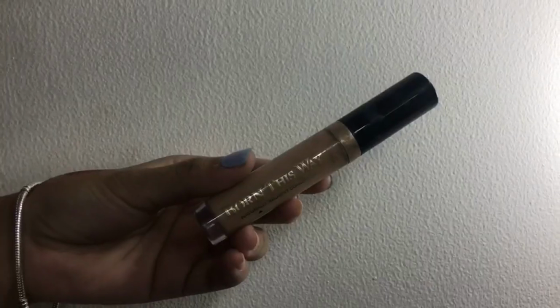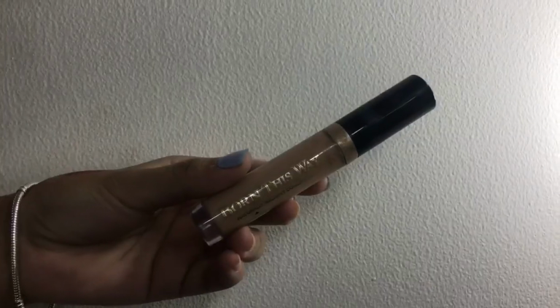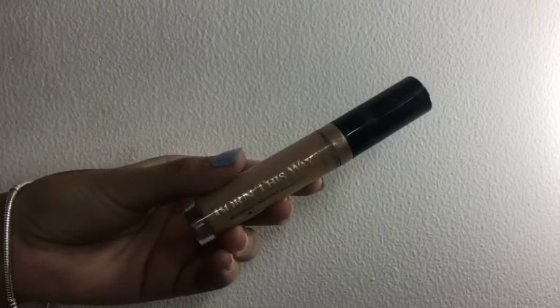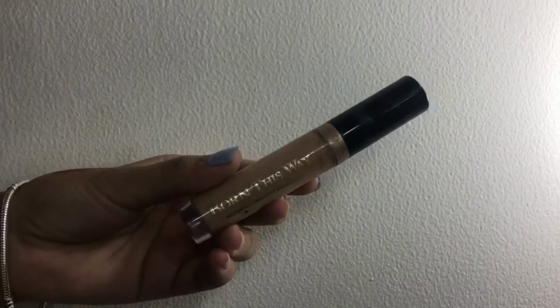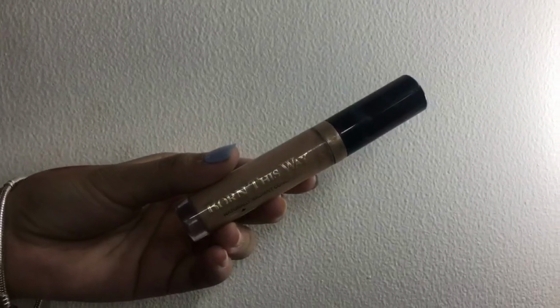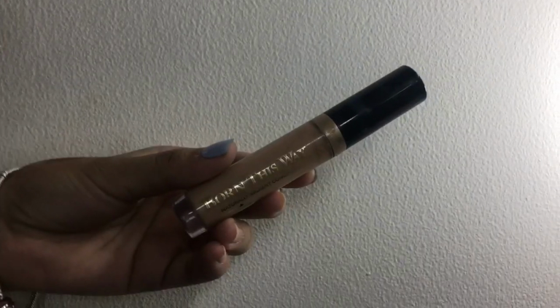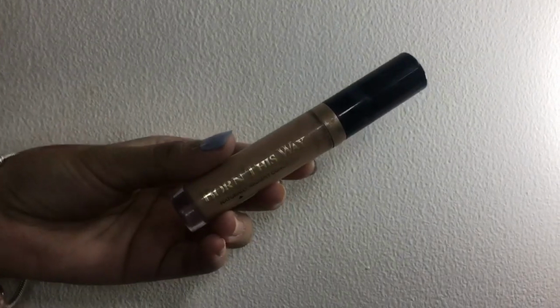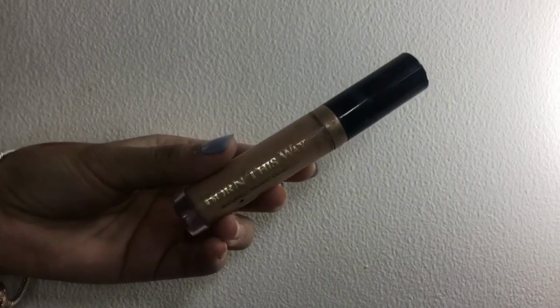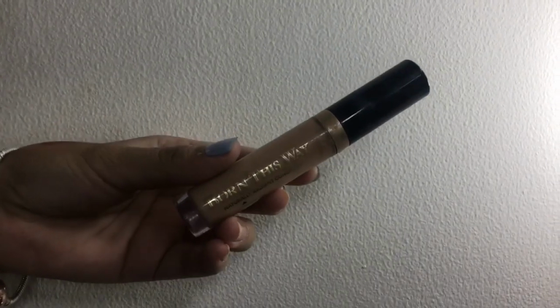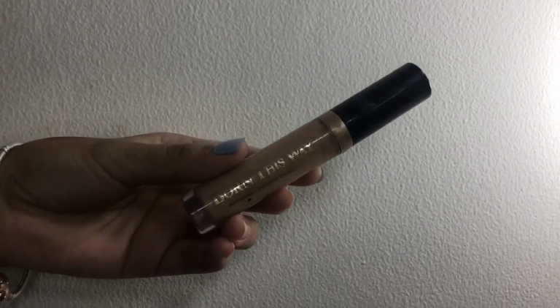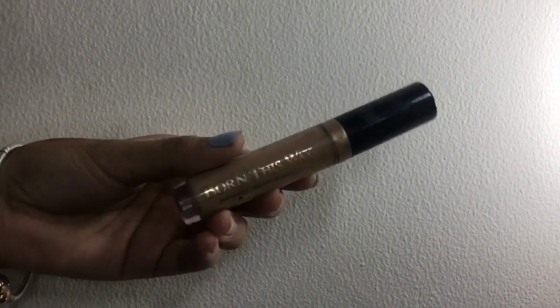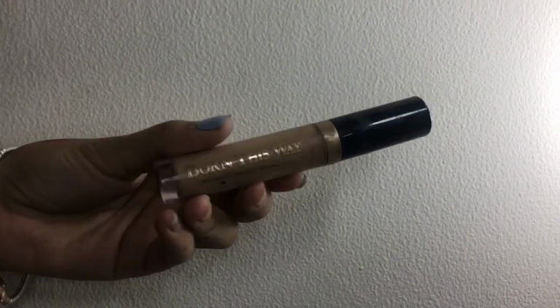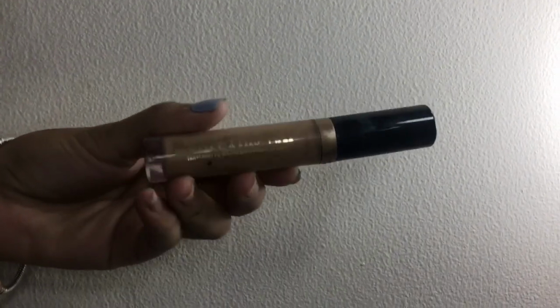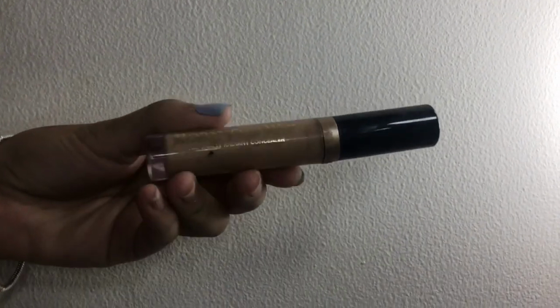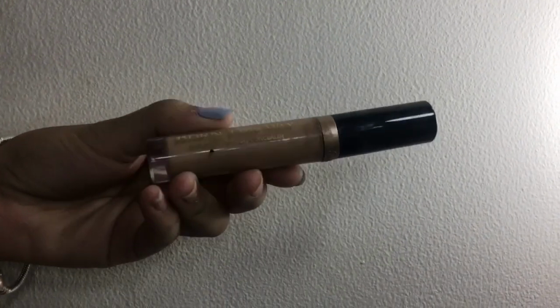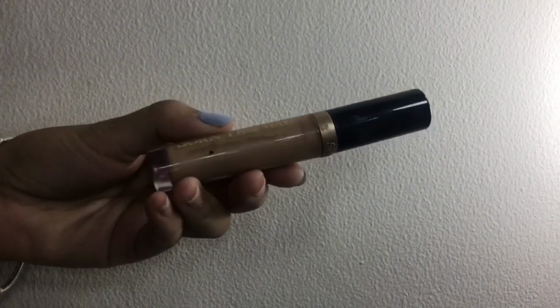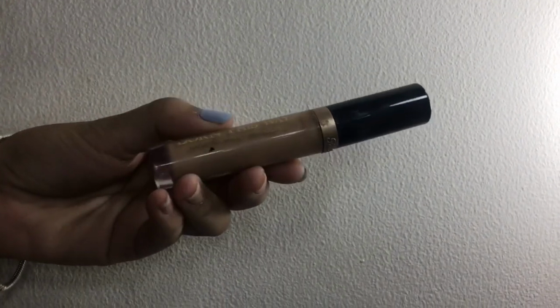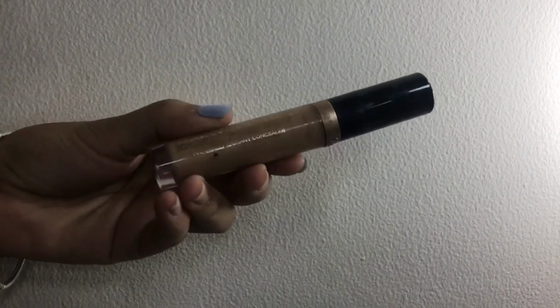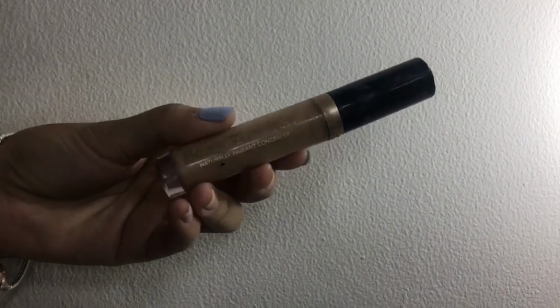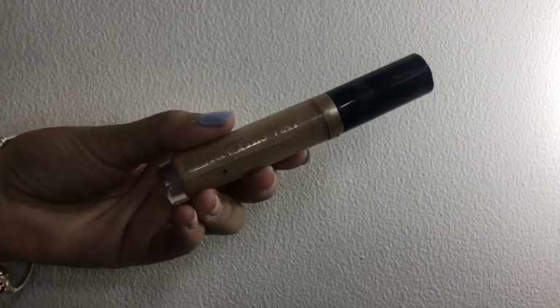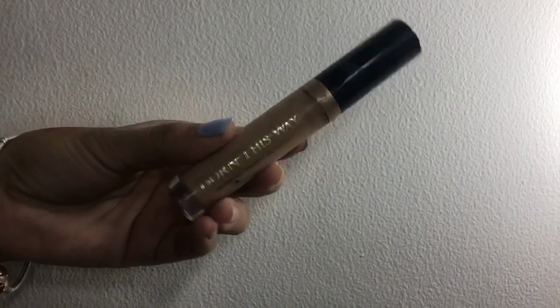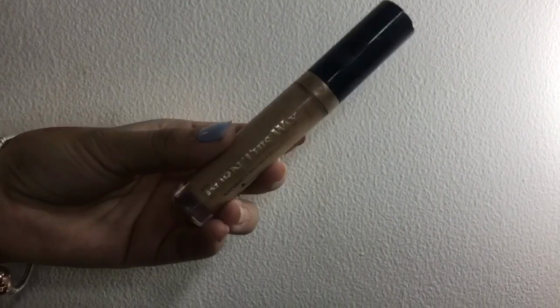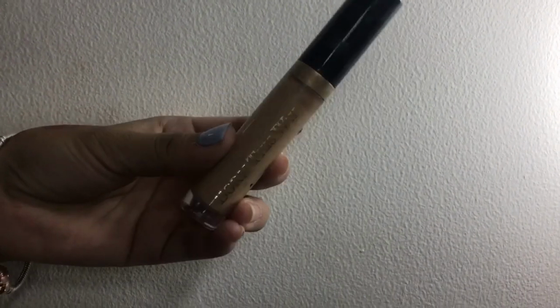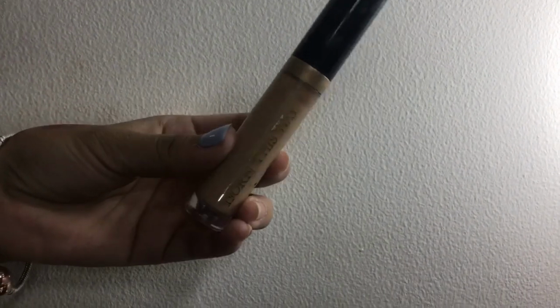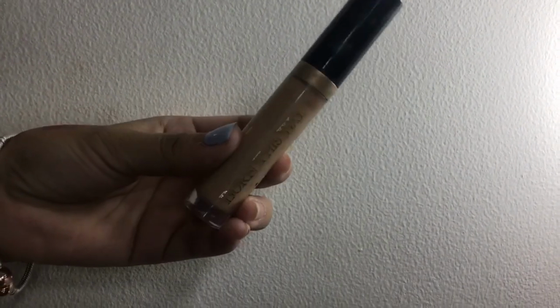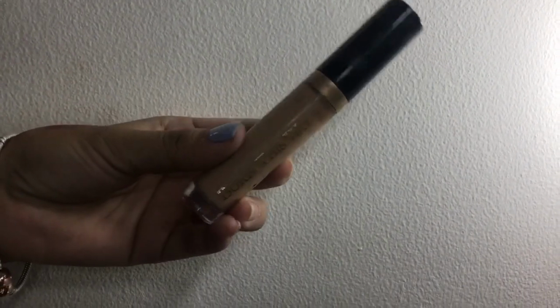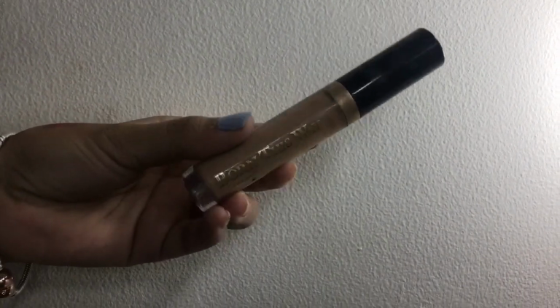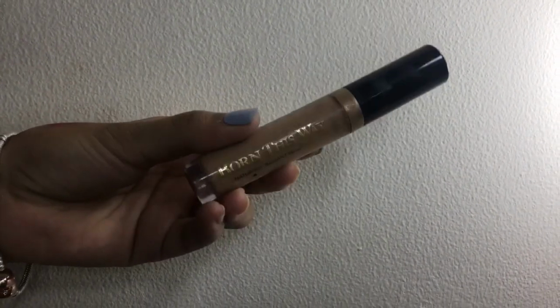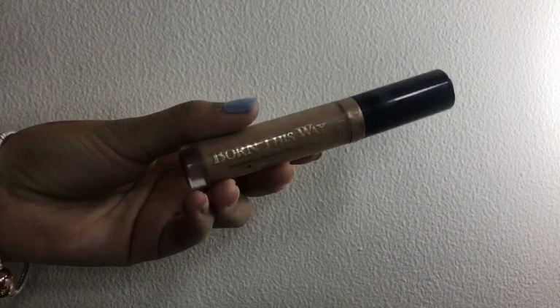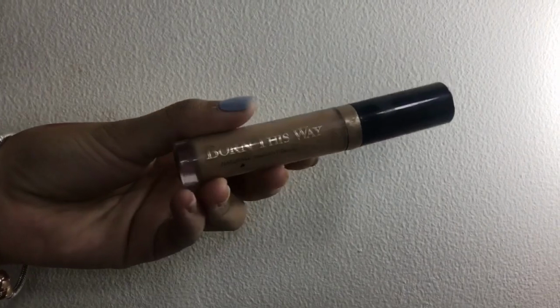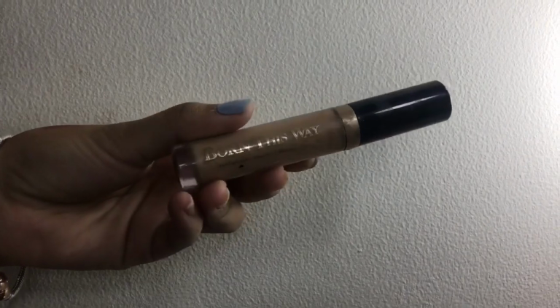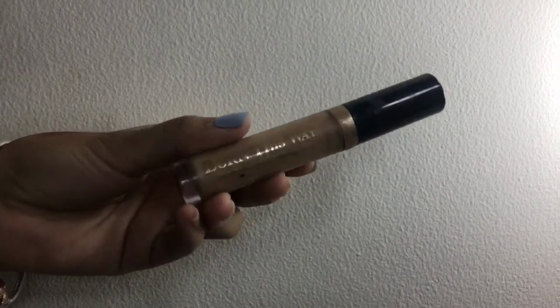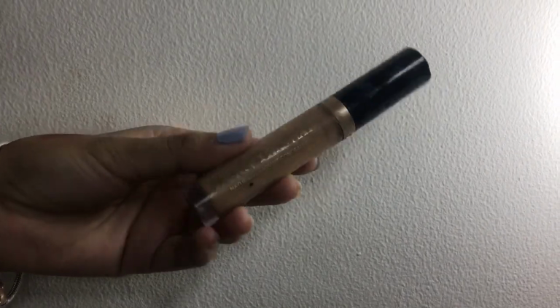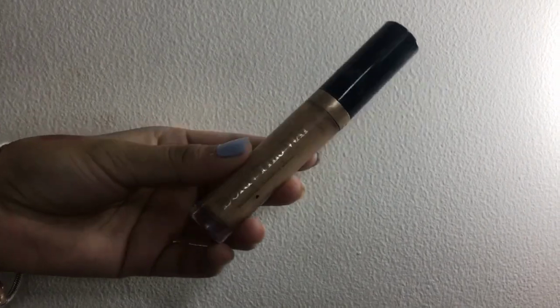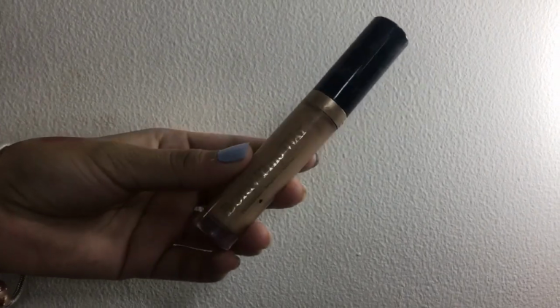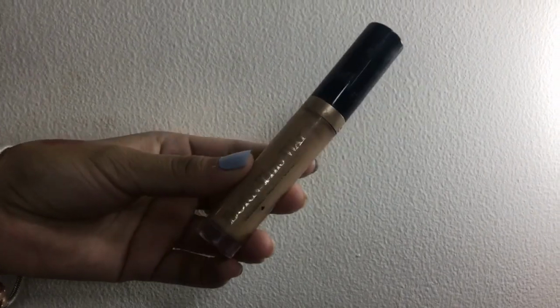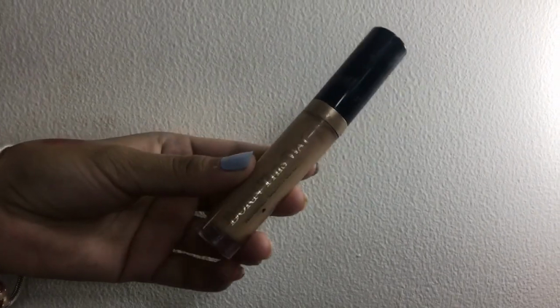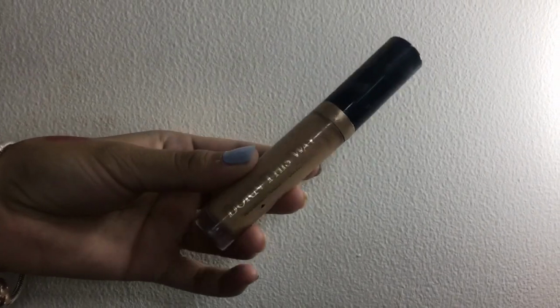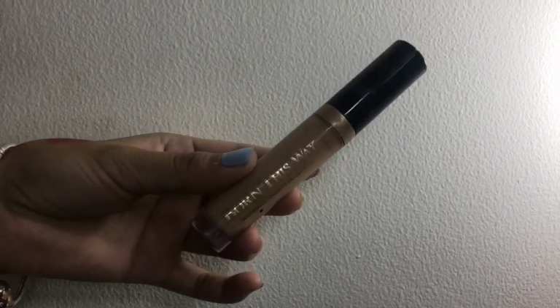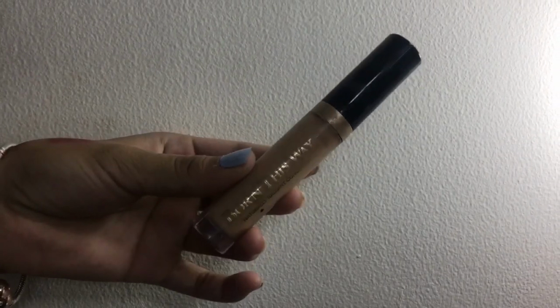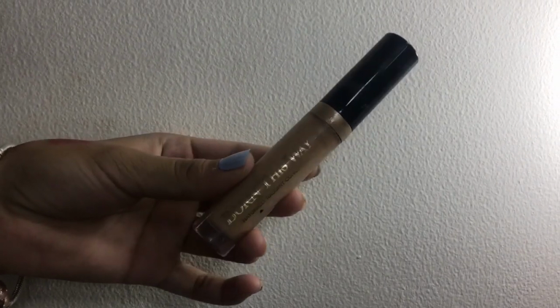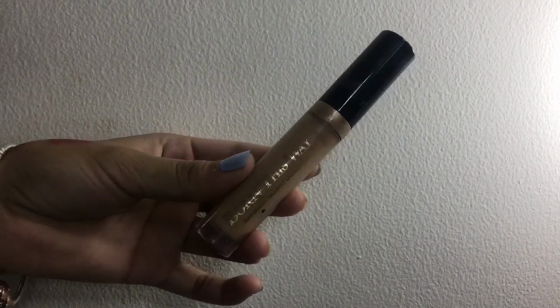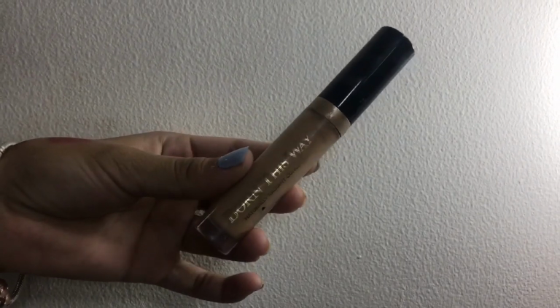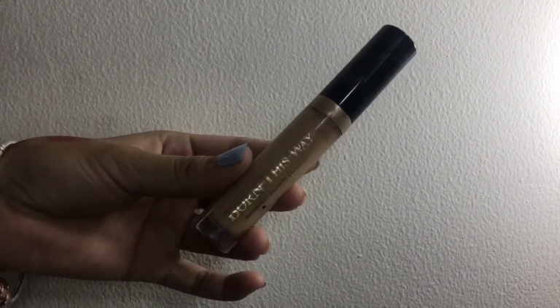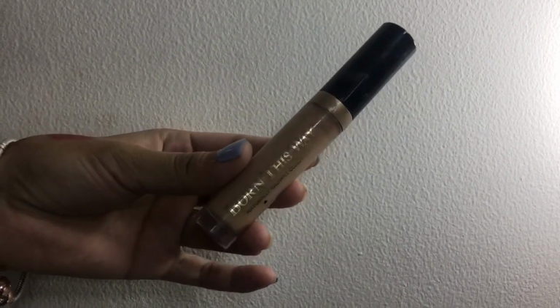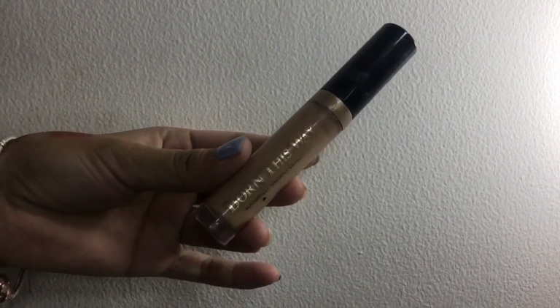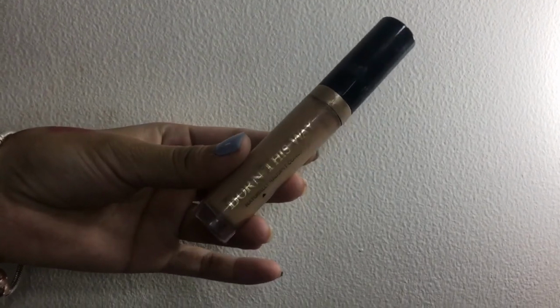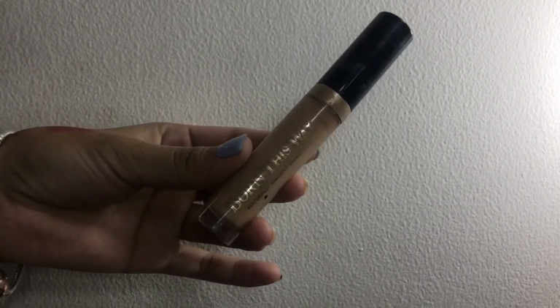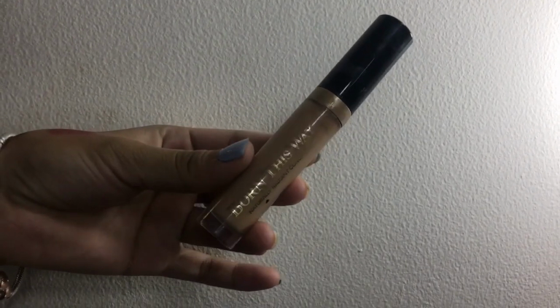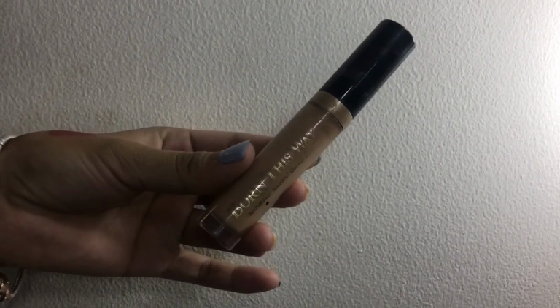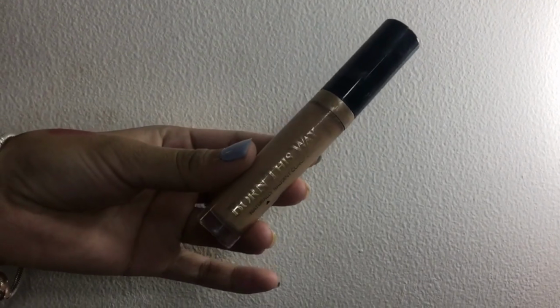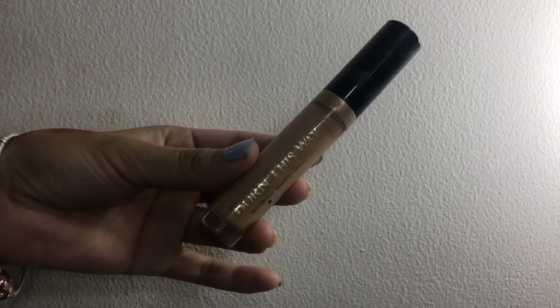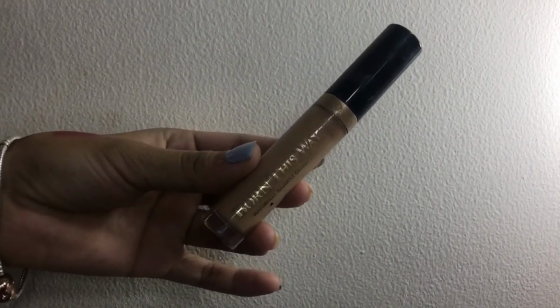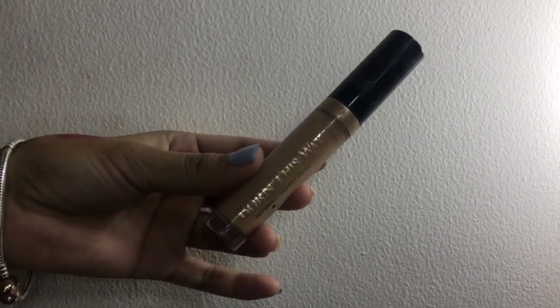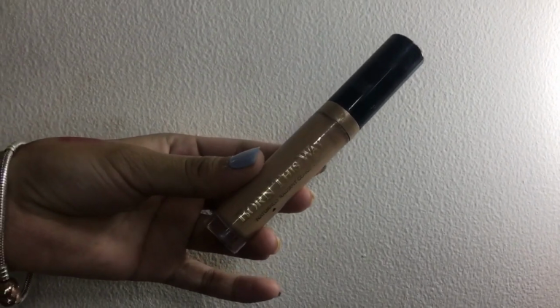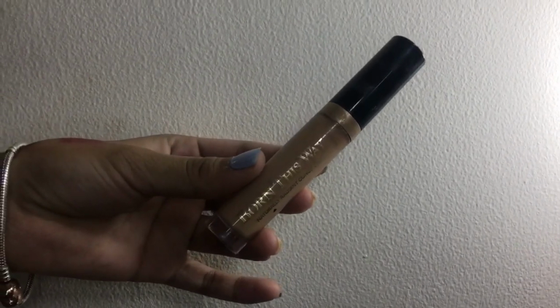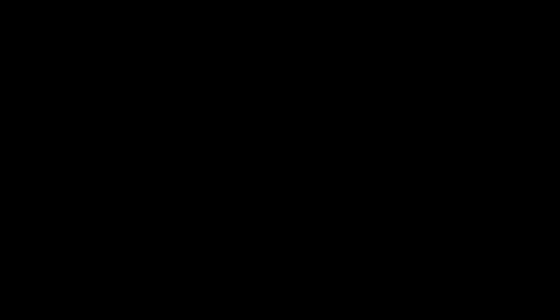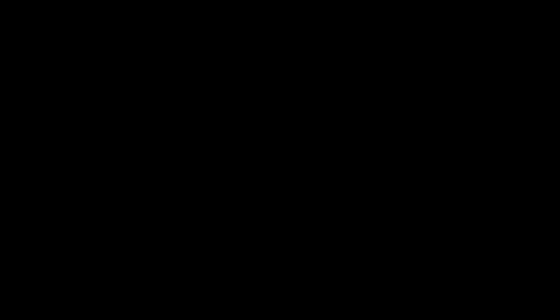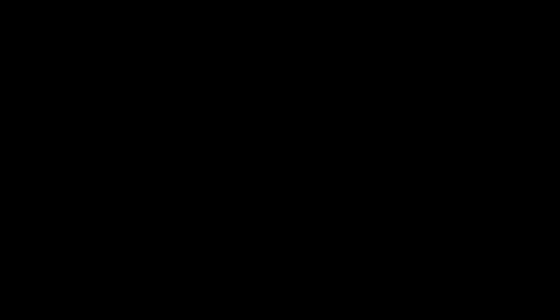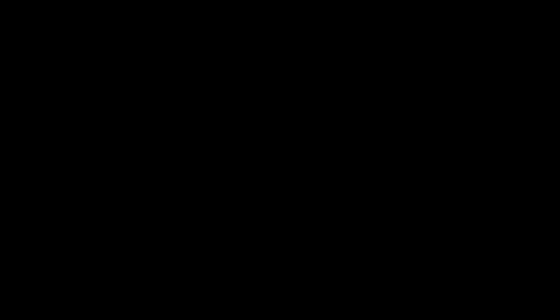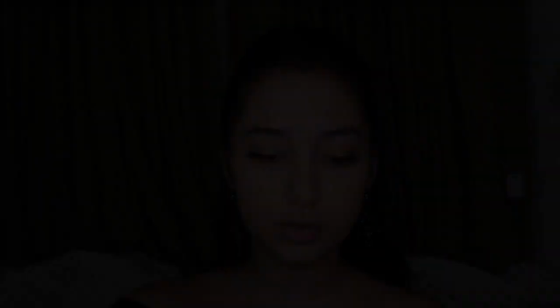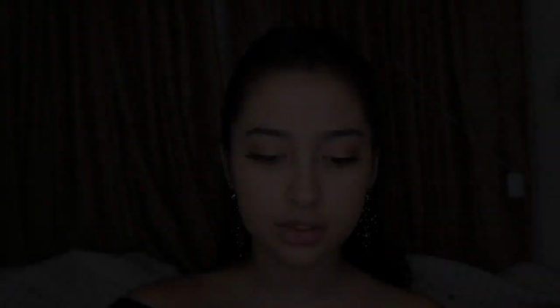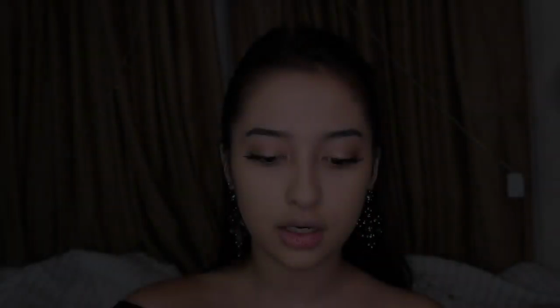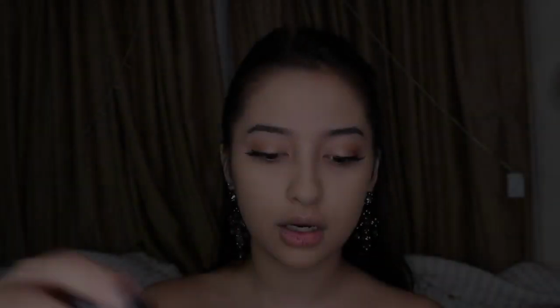Next I'm gonna be using this Too Faced Born This Way natural radiant concealer in the shade Medium.